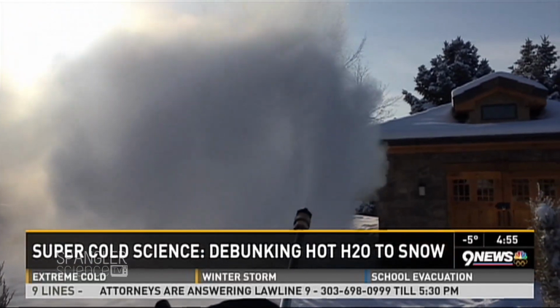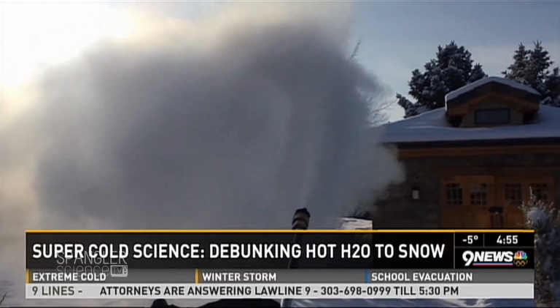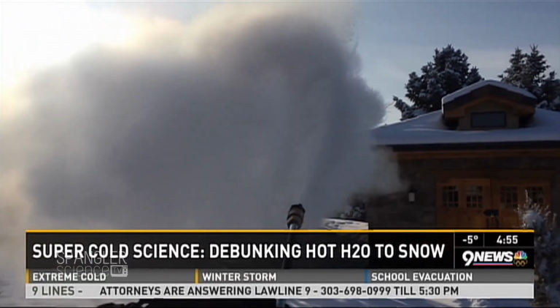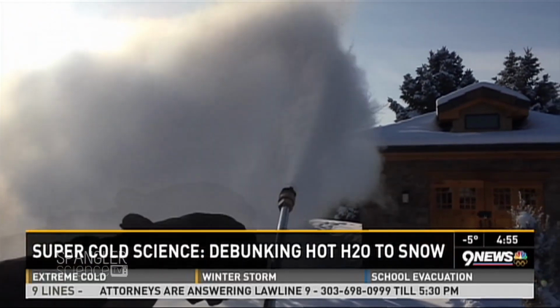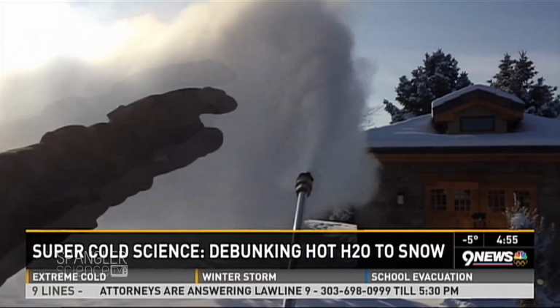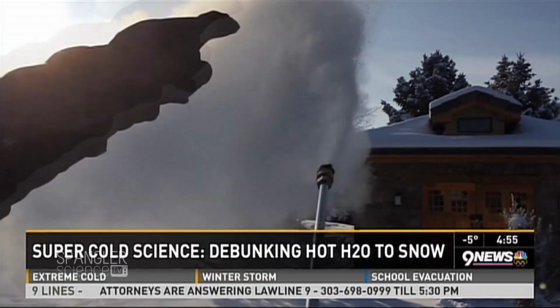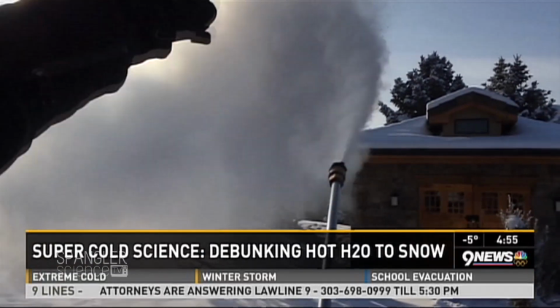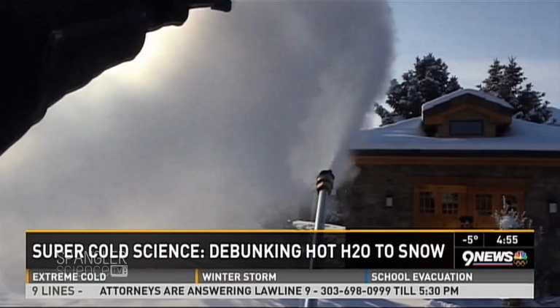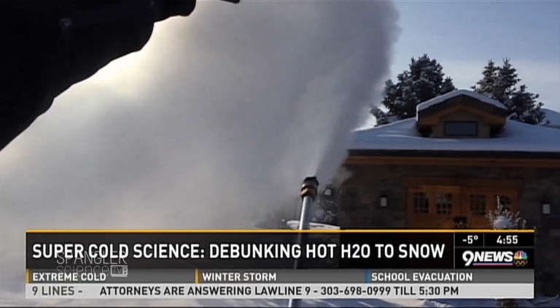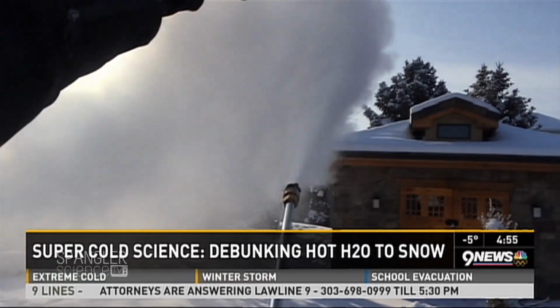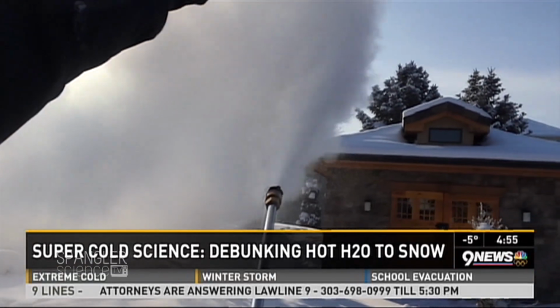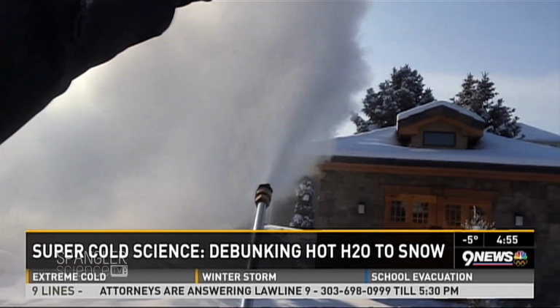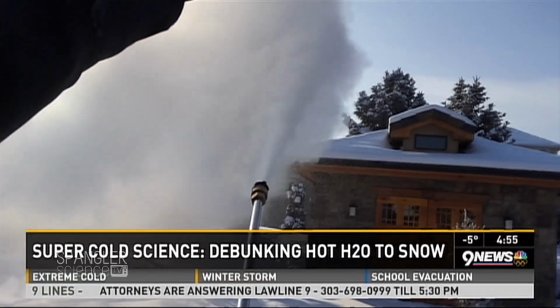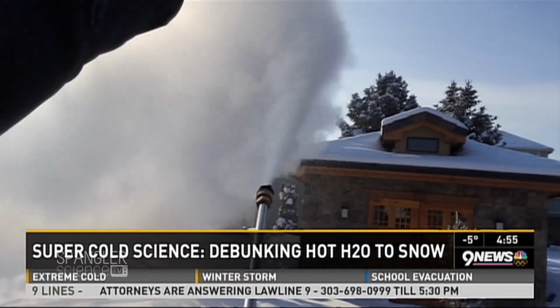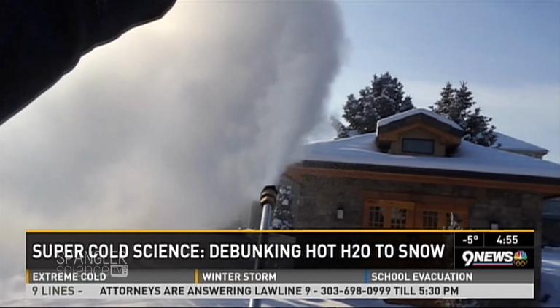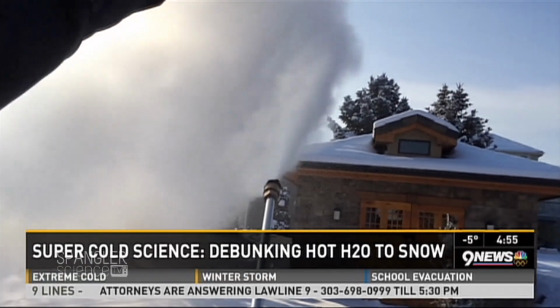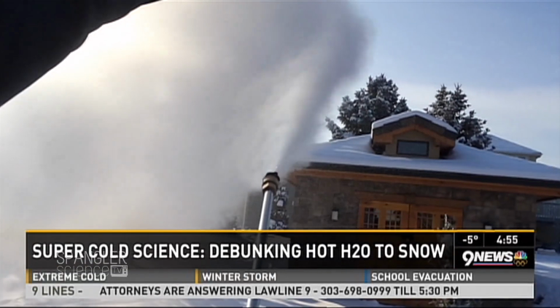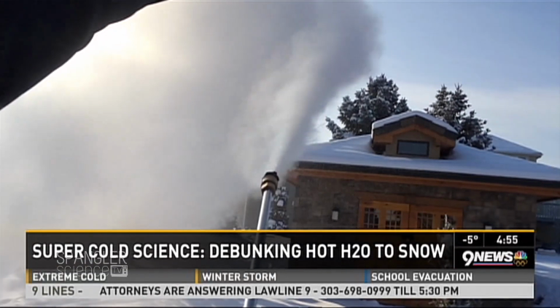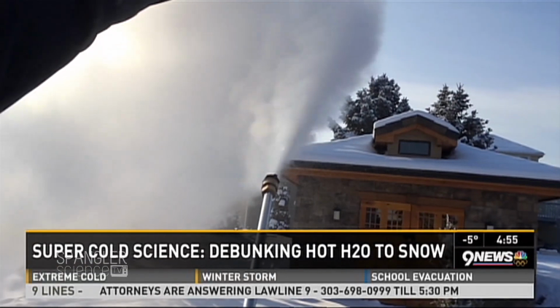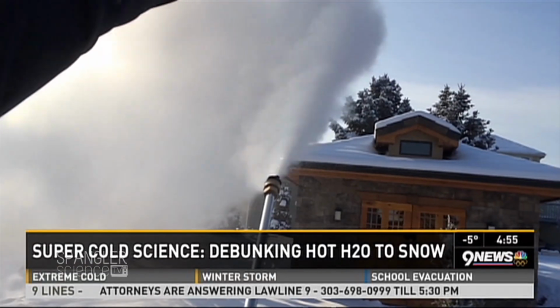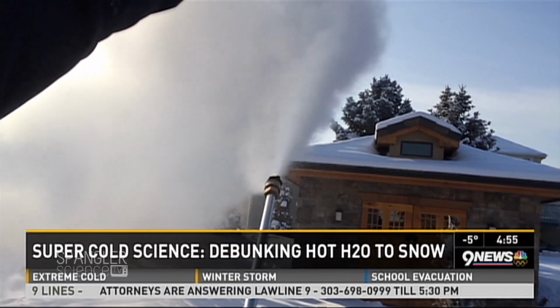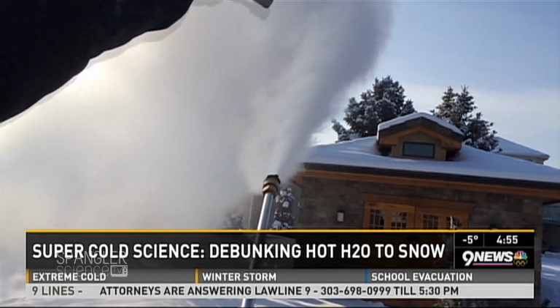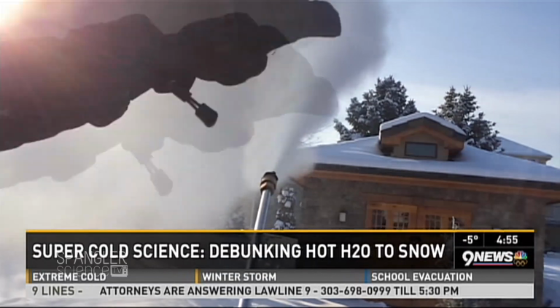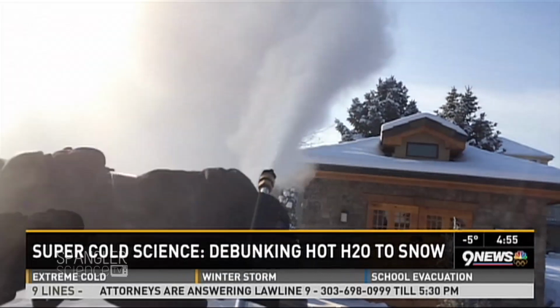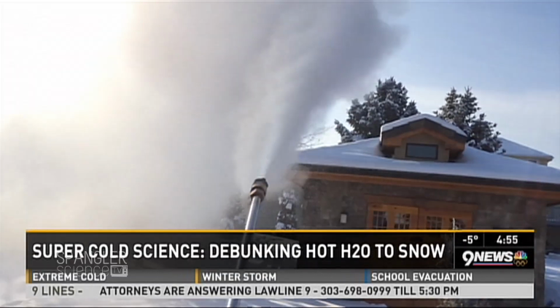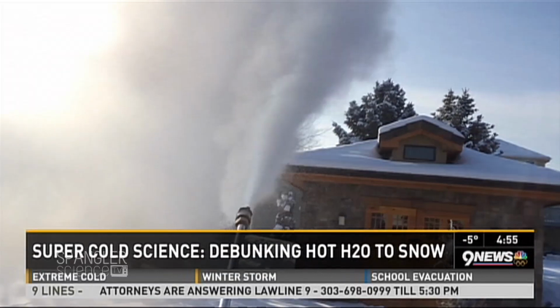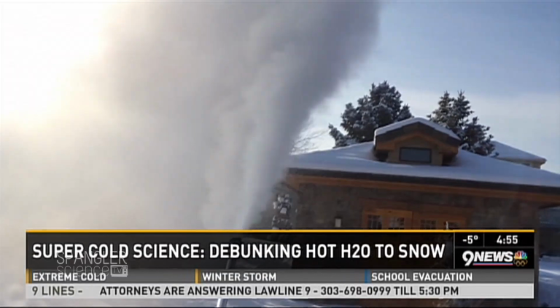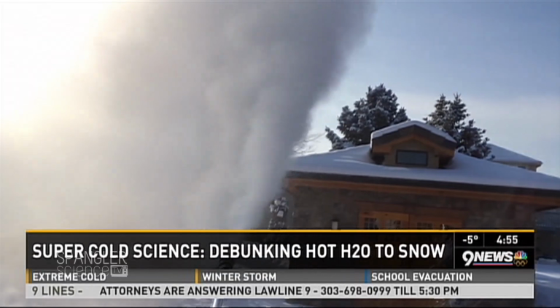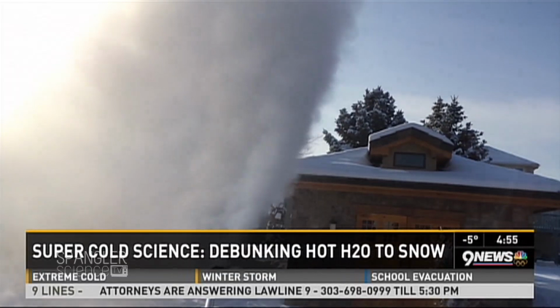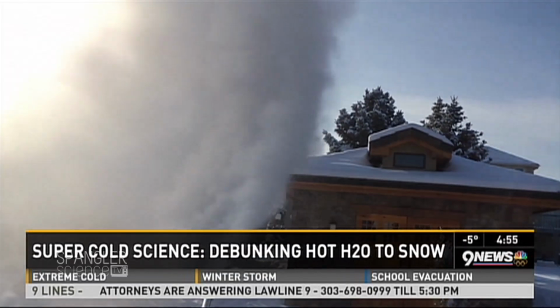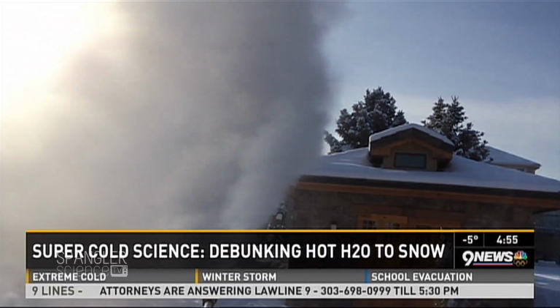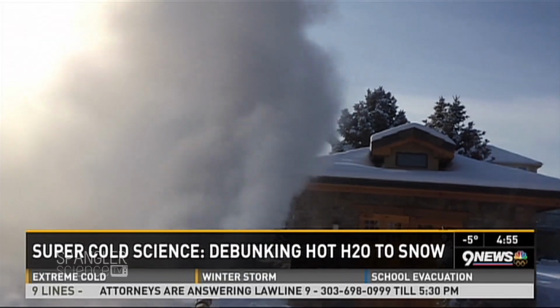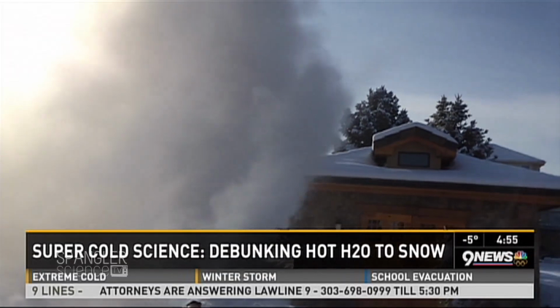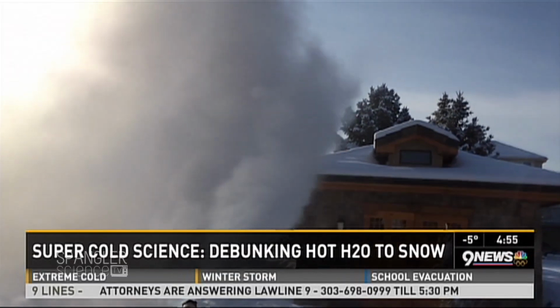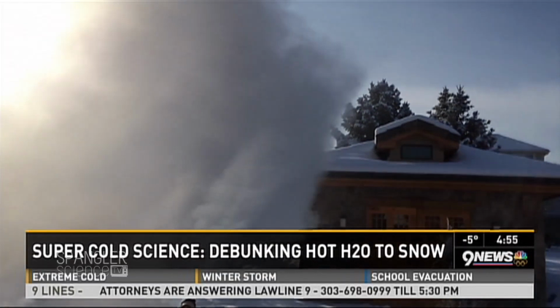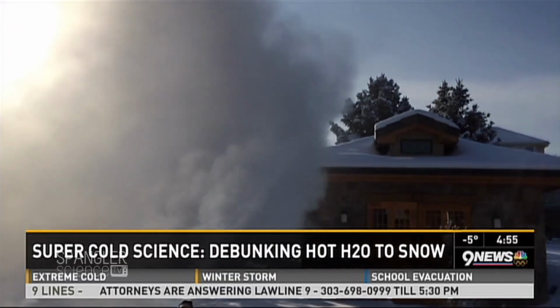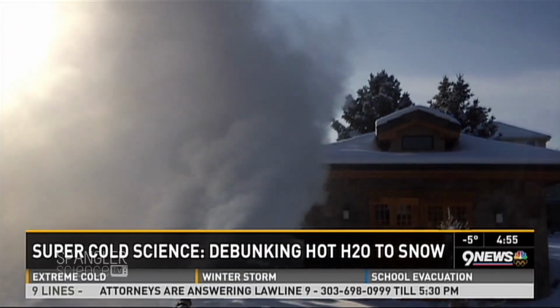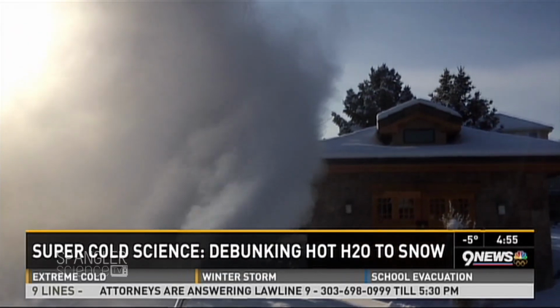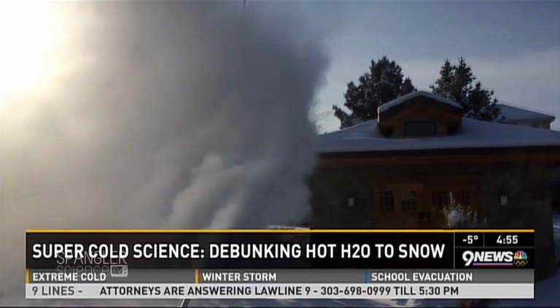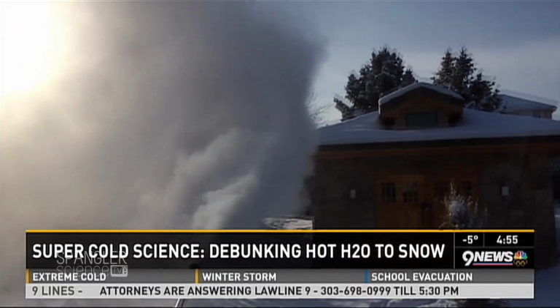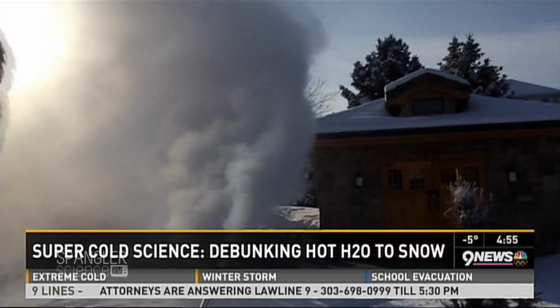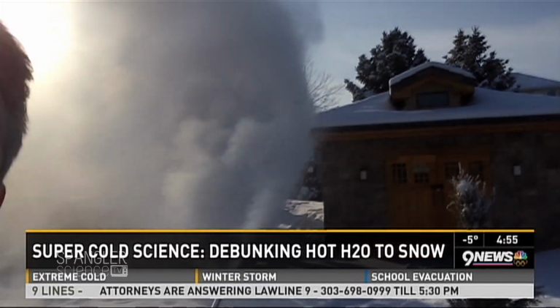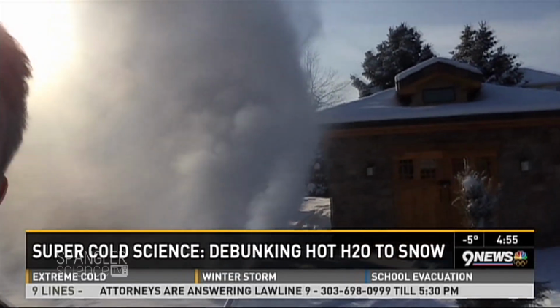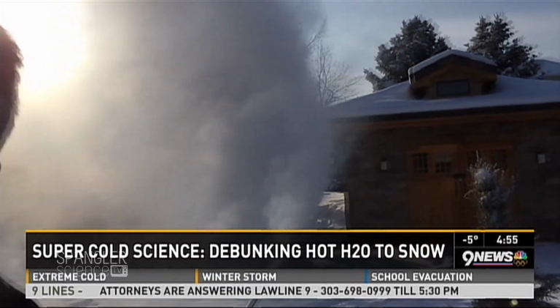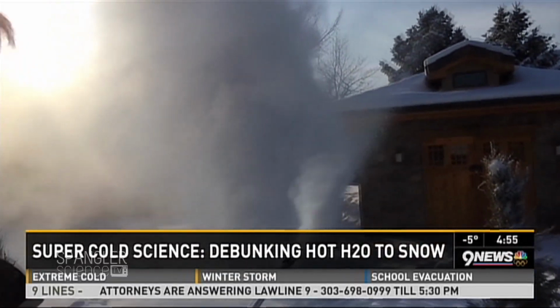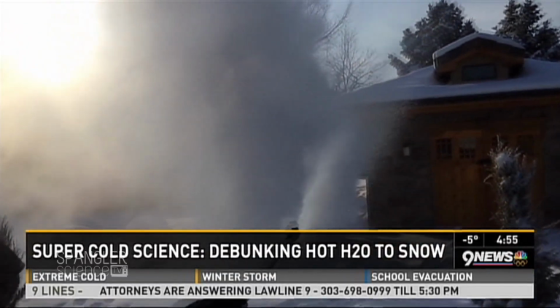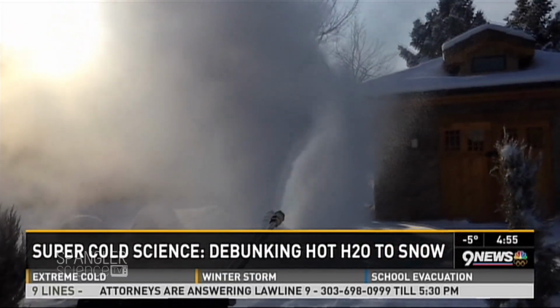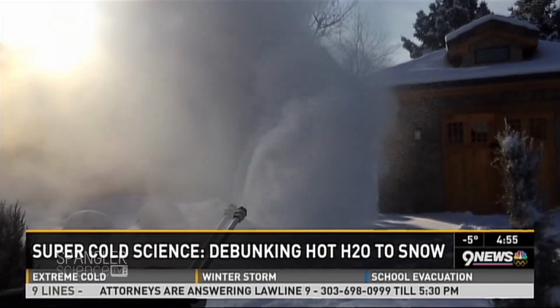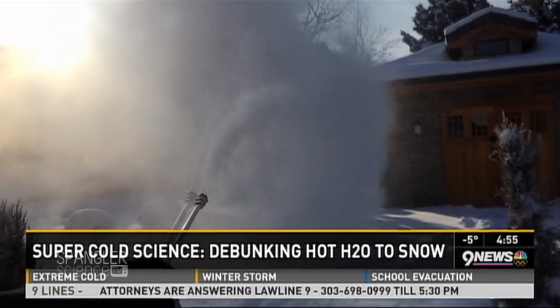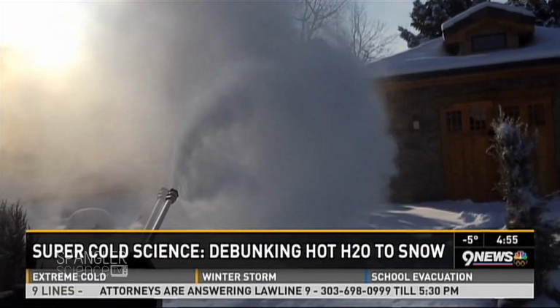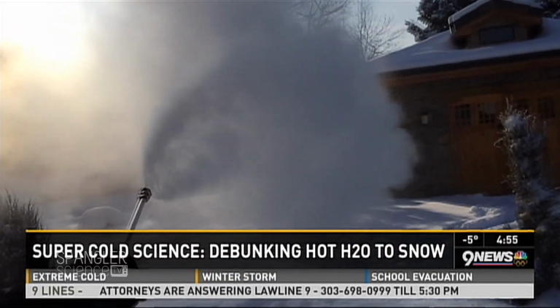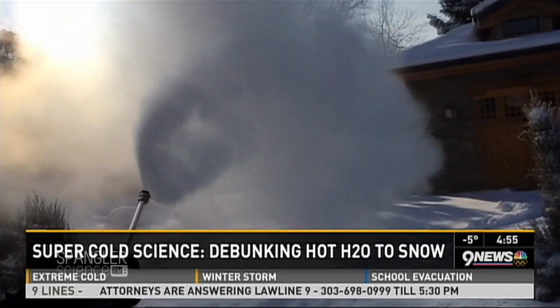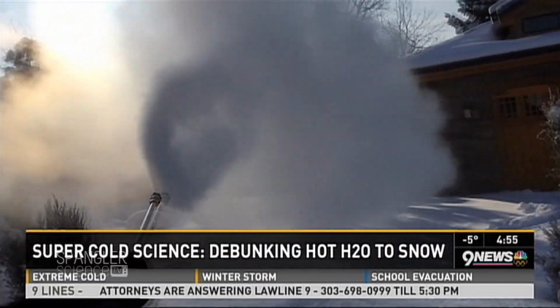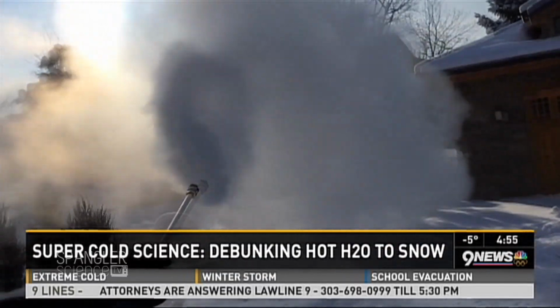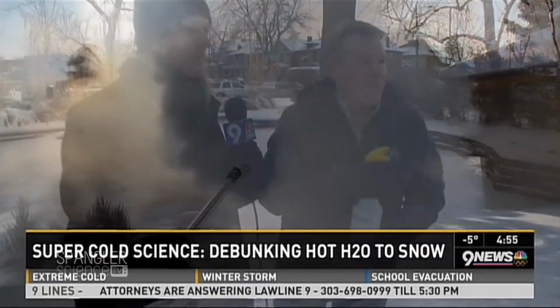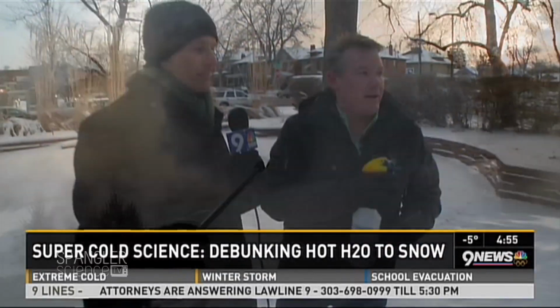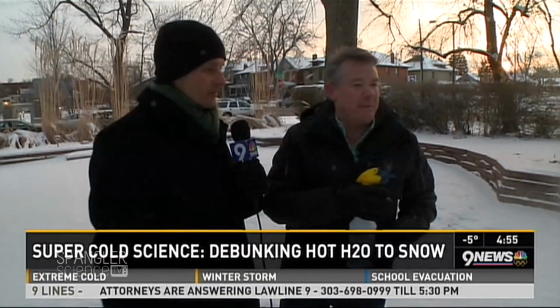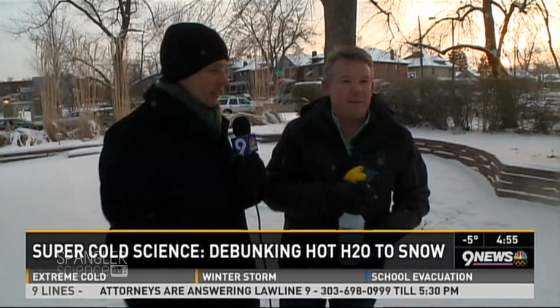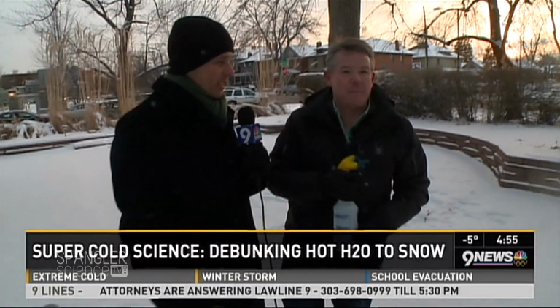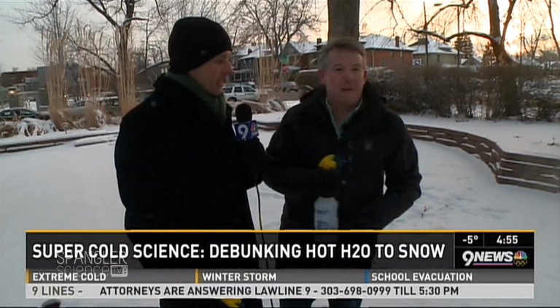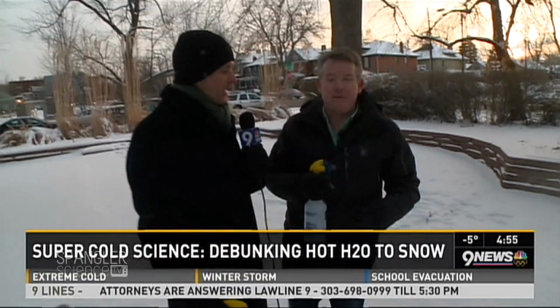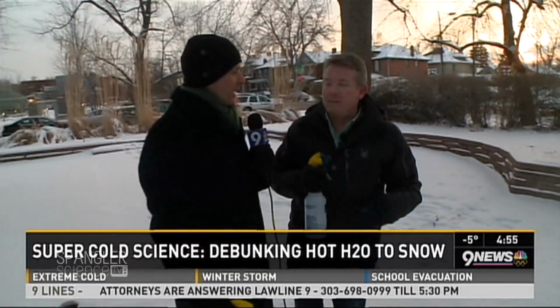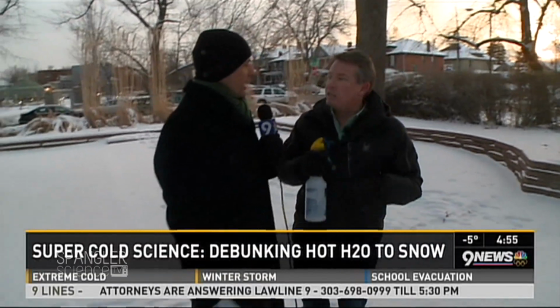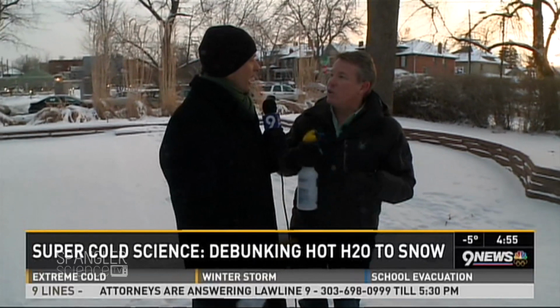You need to make the water molecules as small as you can. But that's a pretty good way to see it and a great way to play with it.